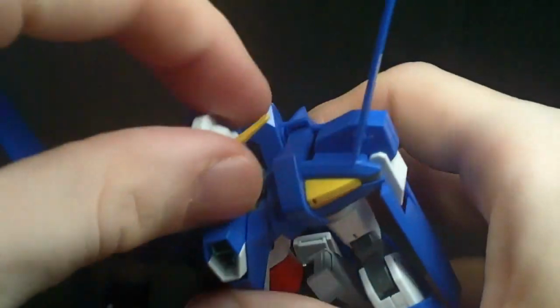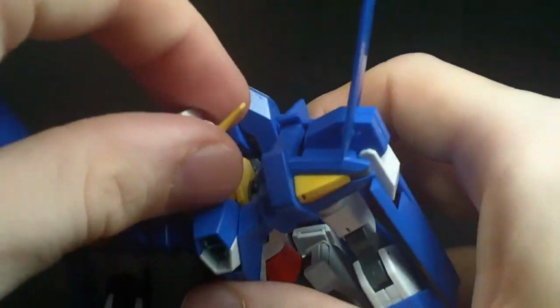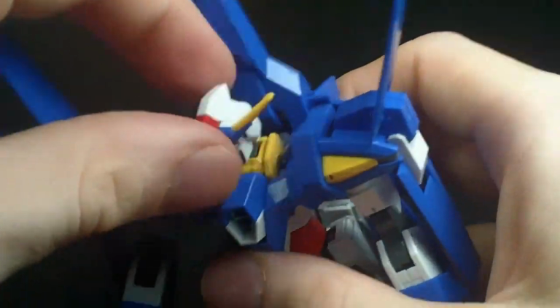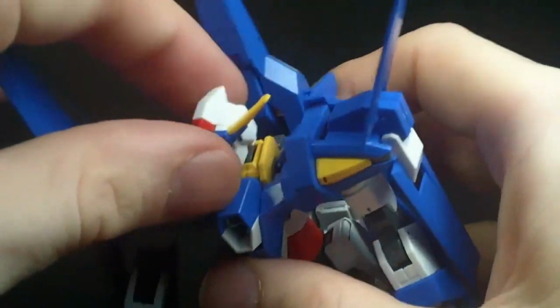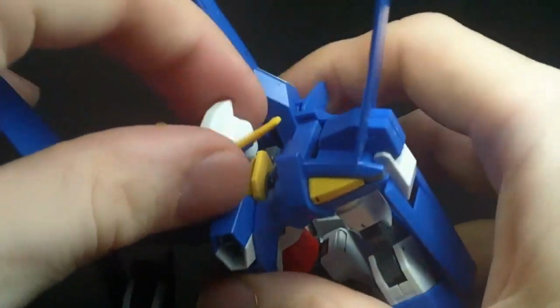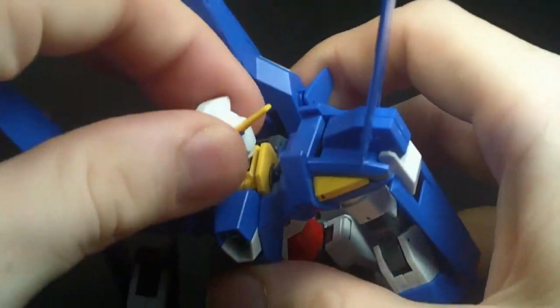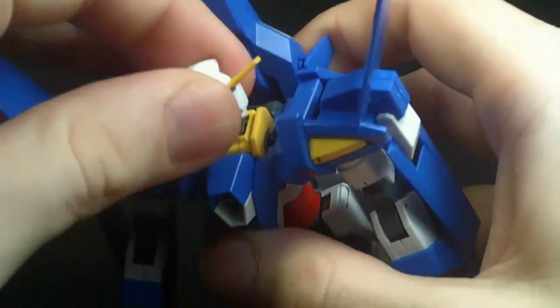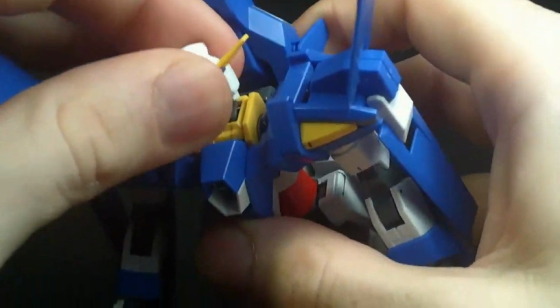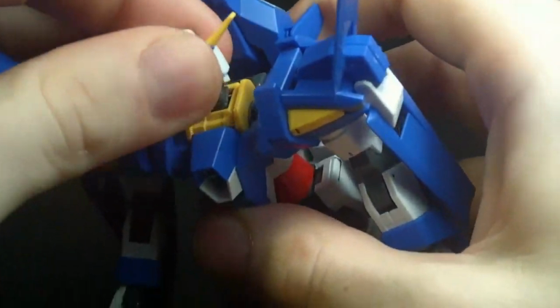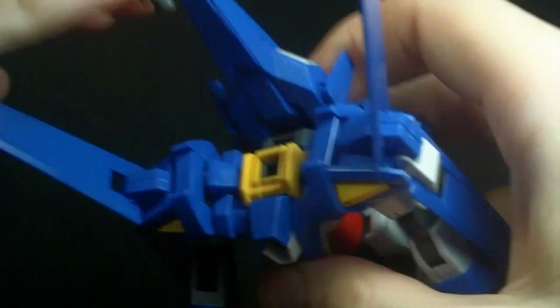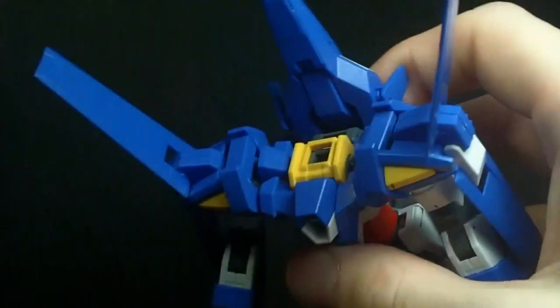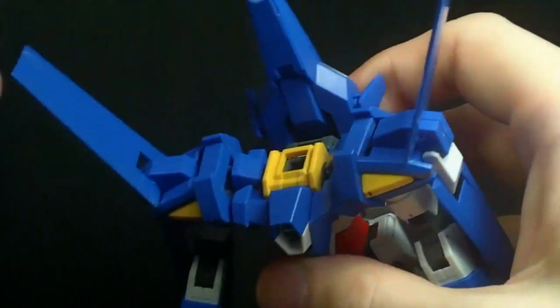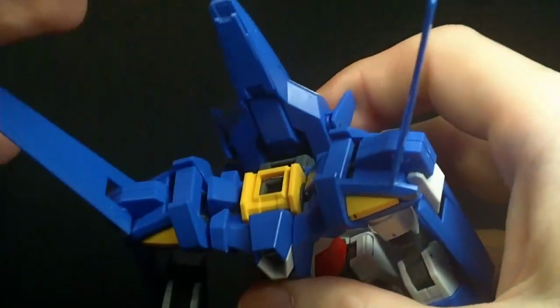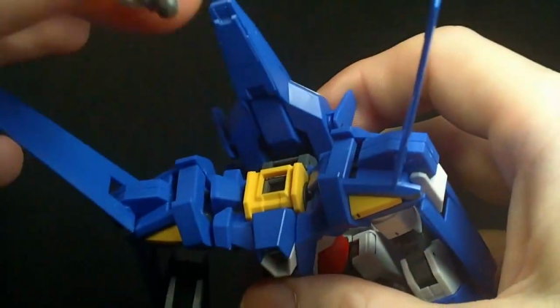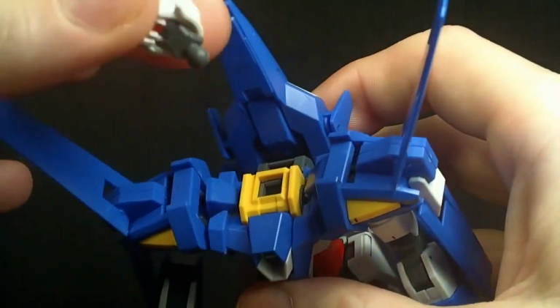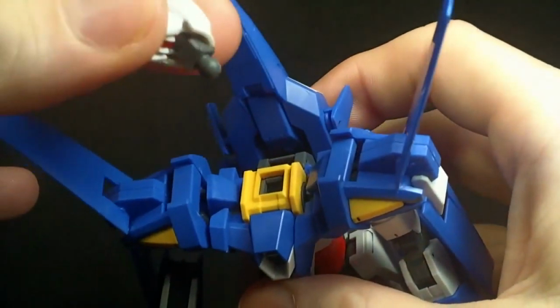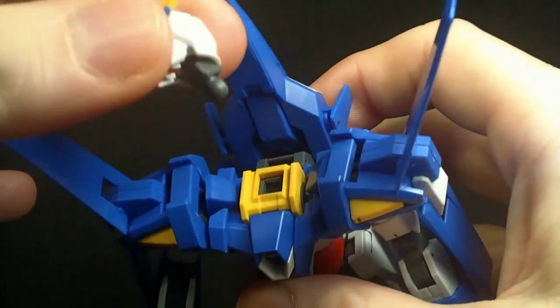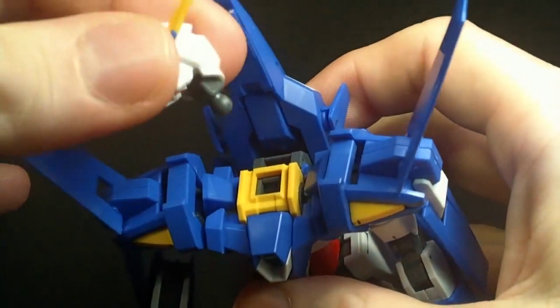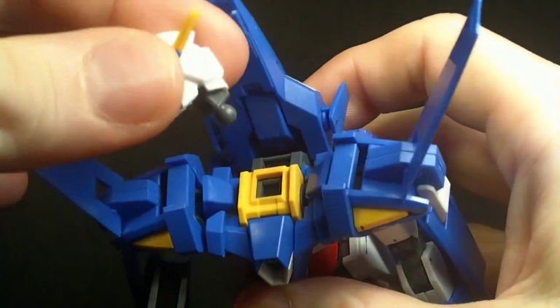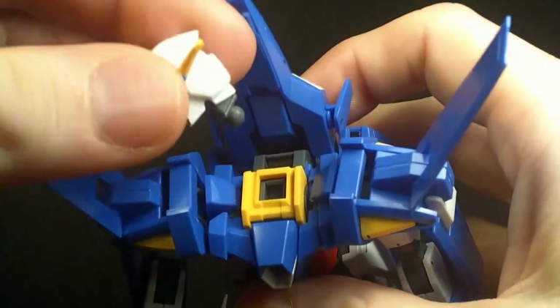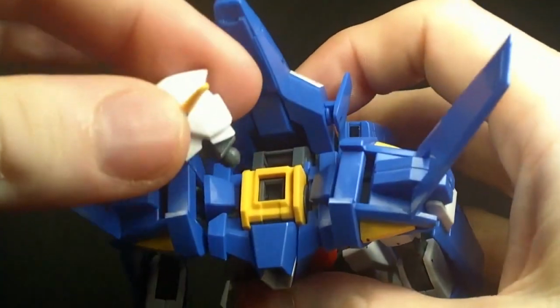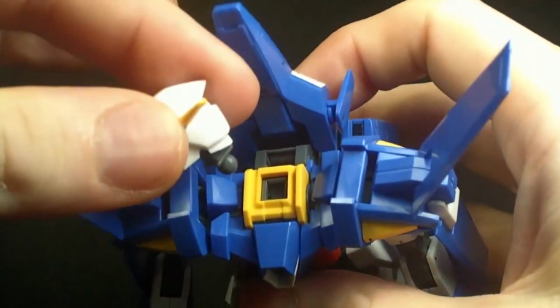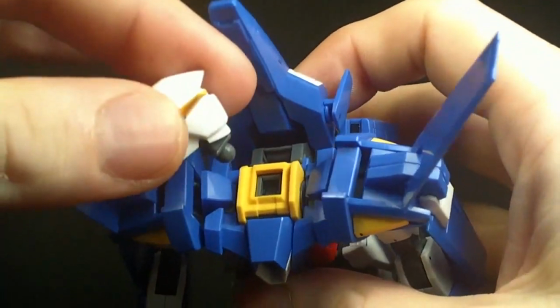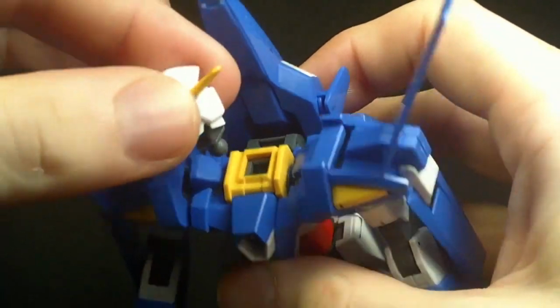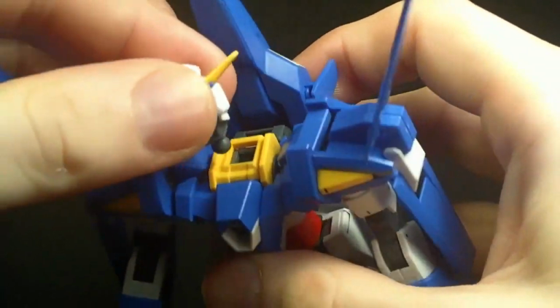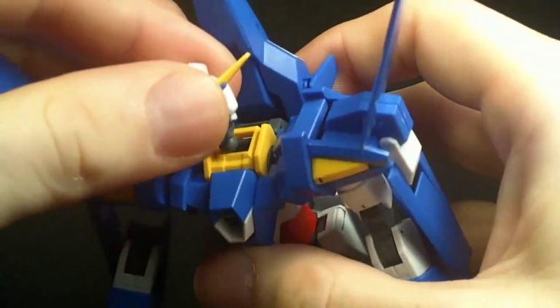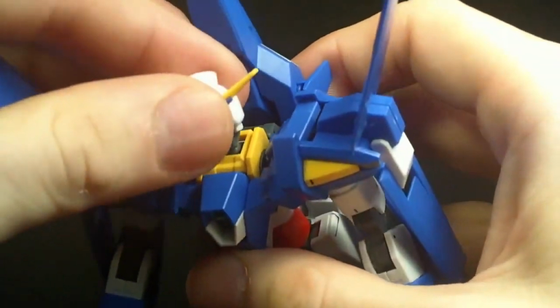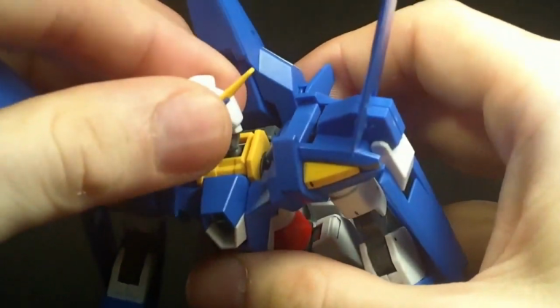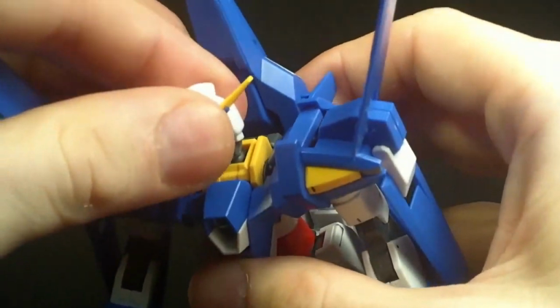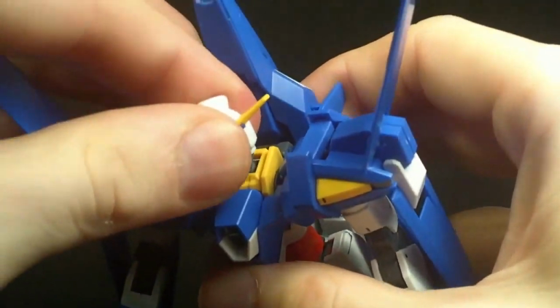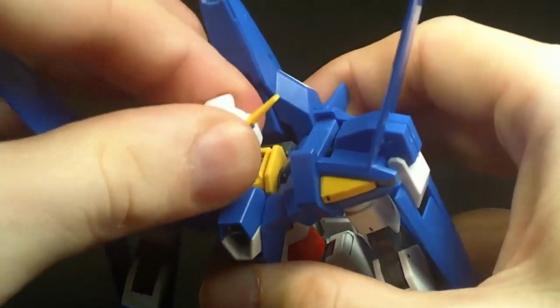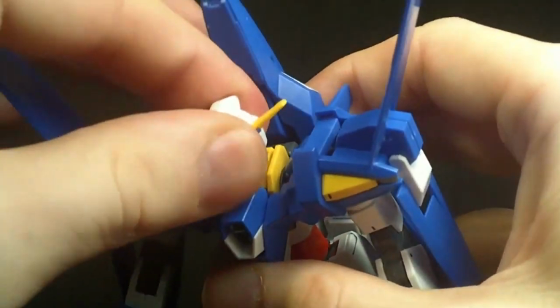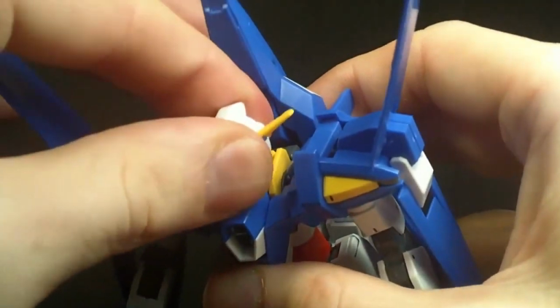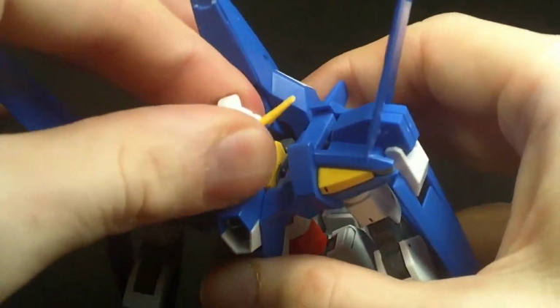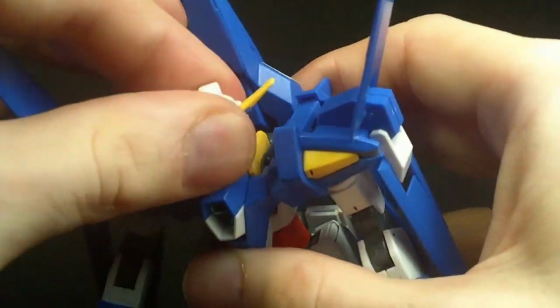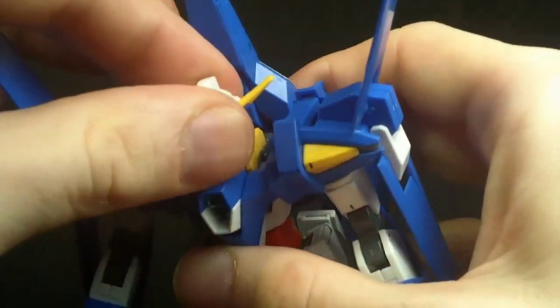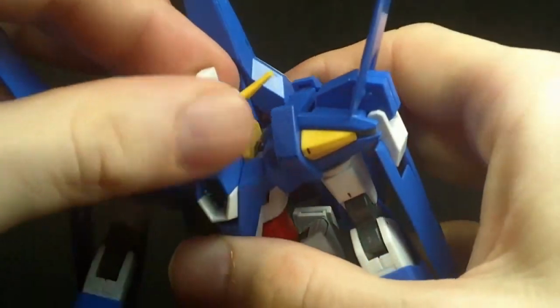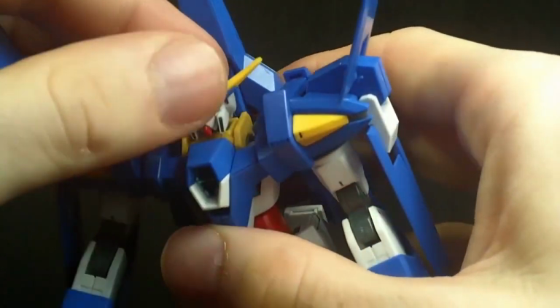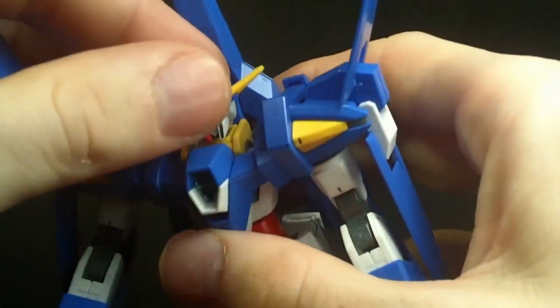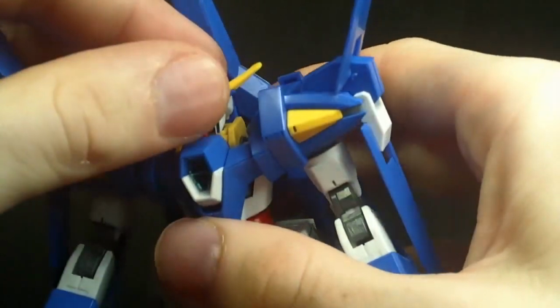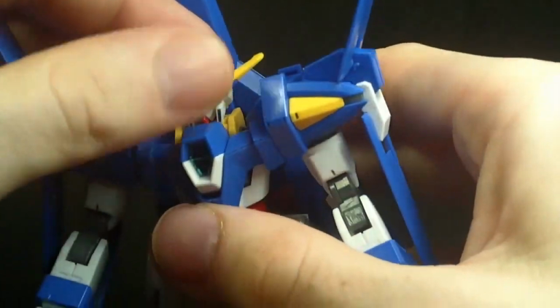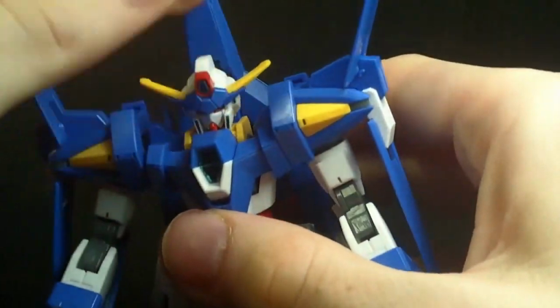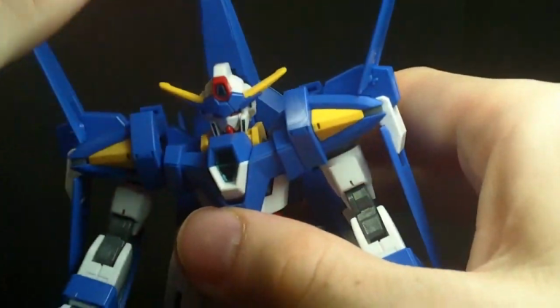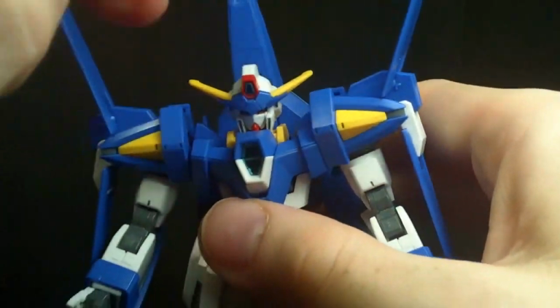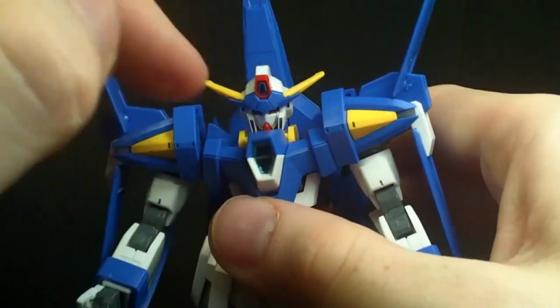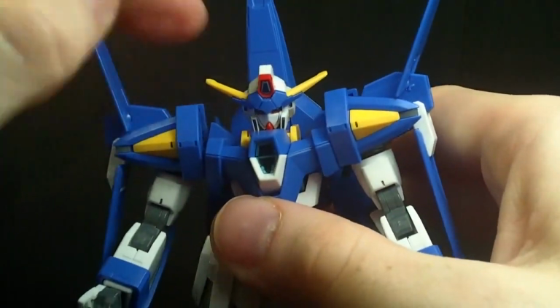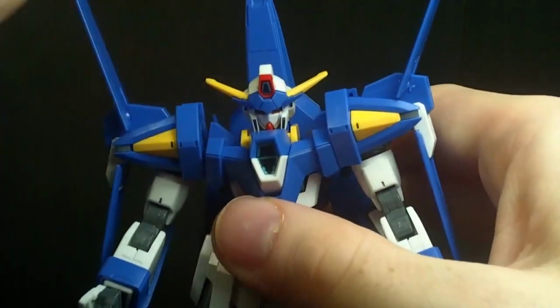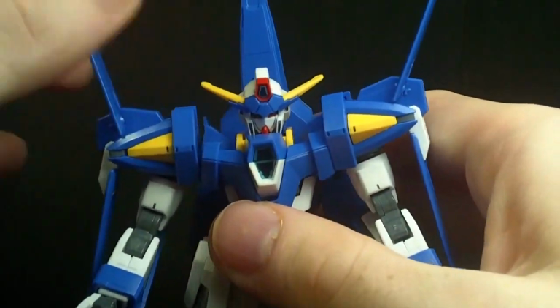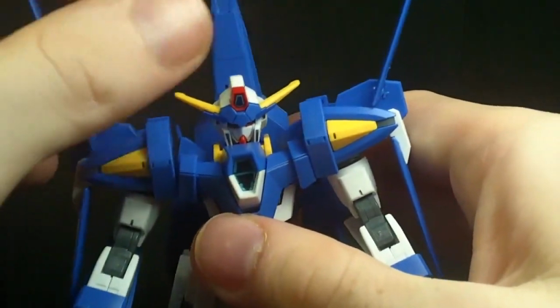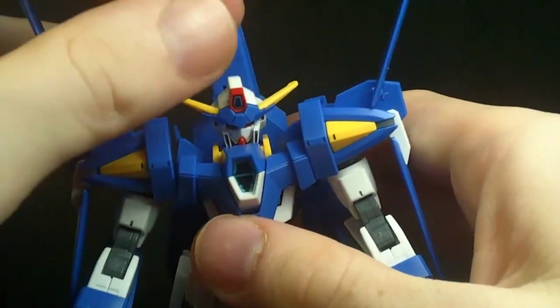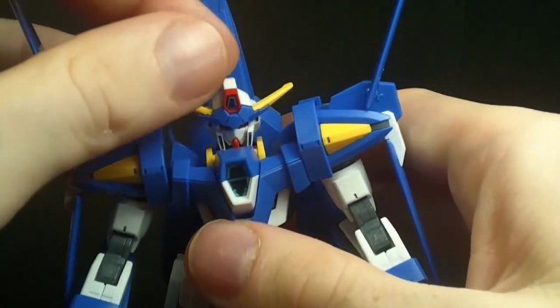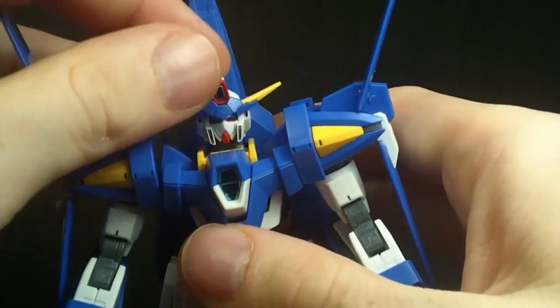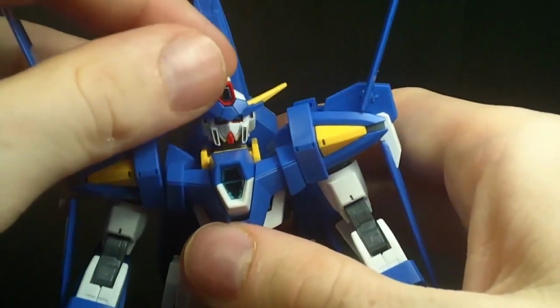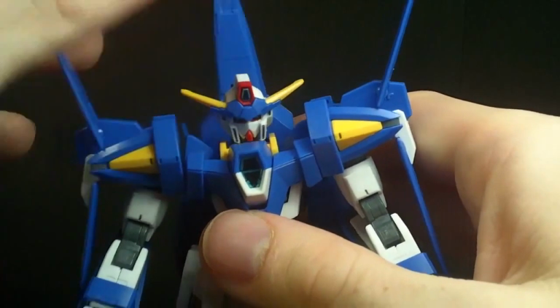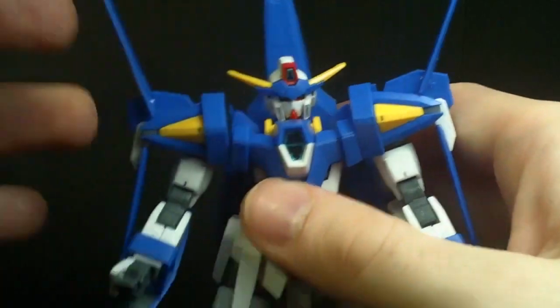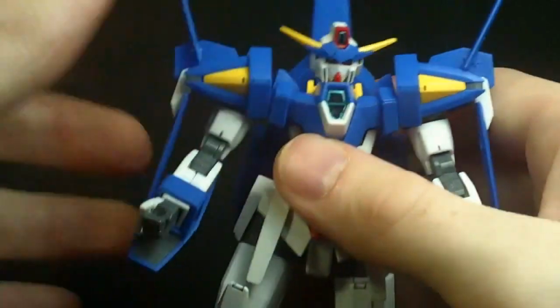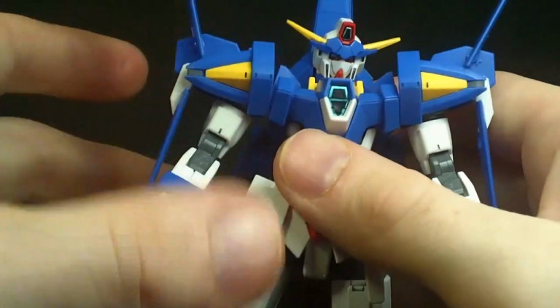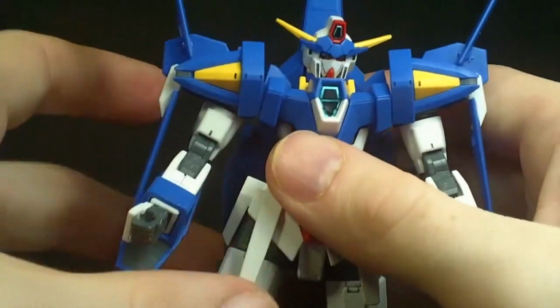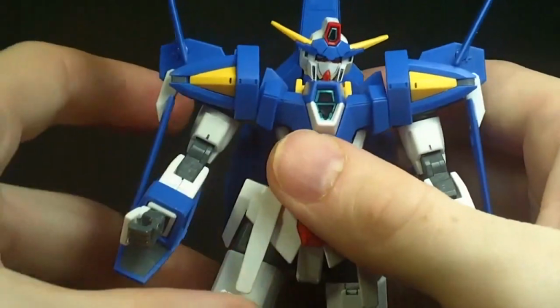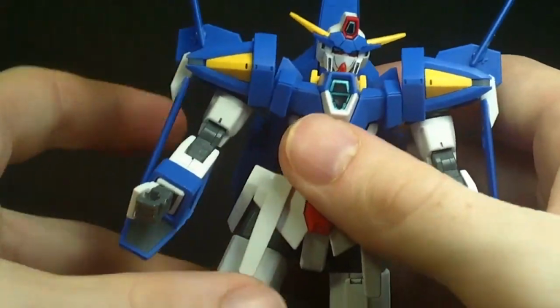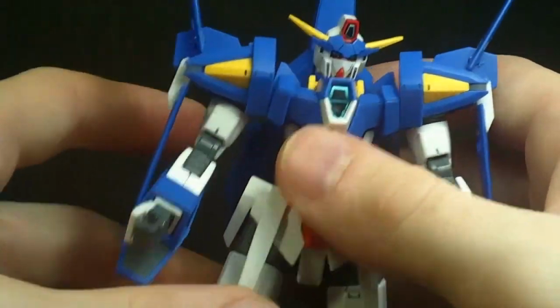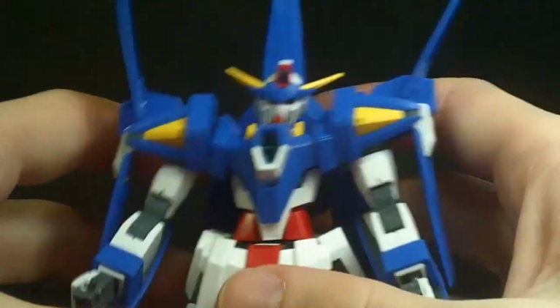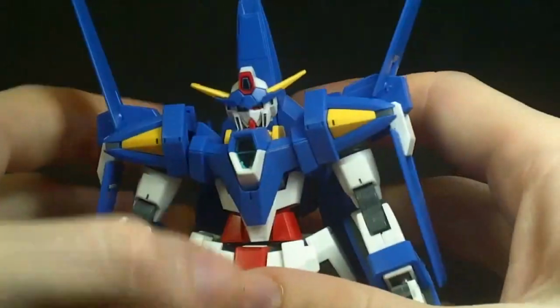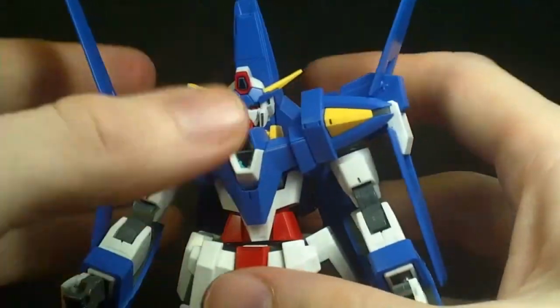Hello everybody, this is going to be another Primatic 2 custom video, and it's on the 1/144 High Grade Gundam Age 3 Normal.